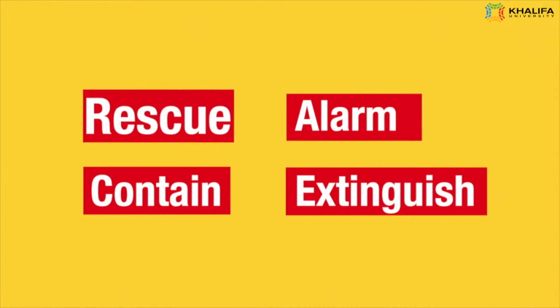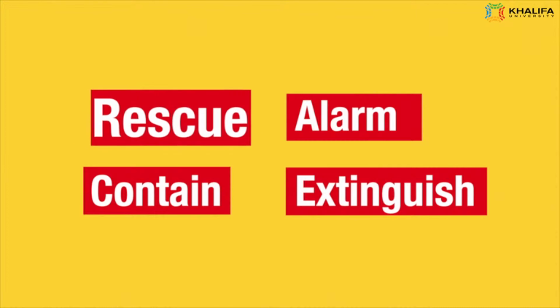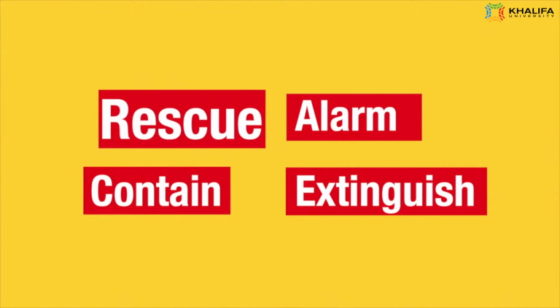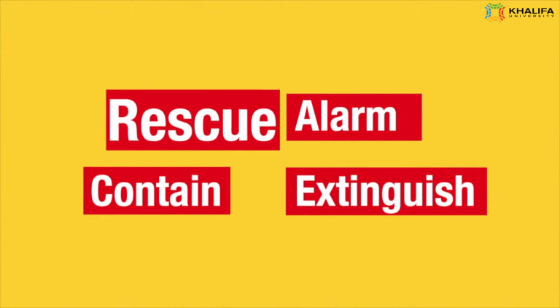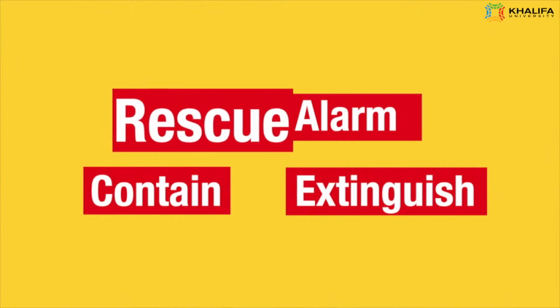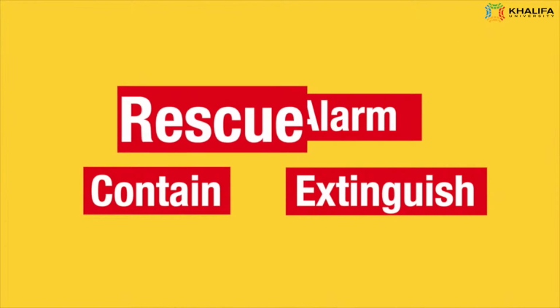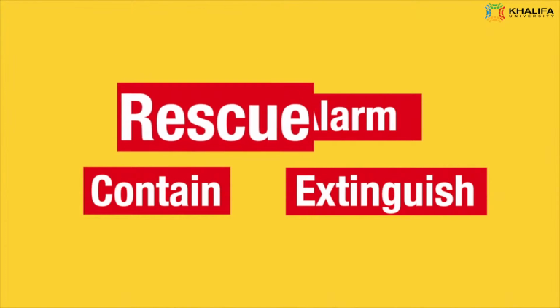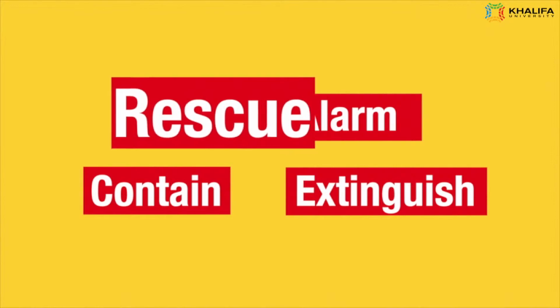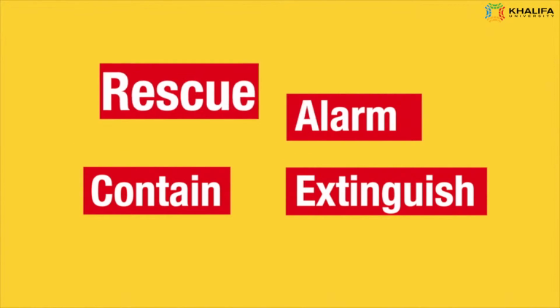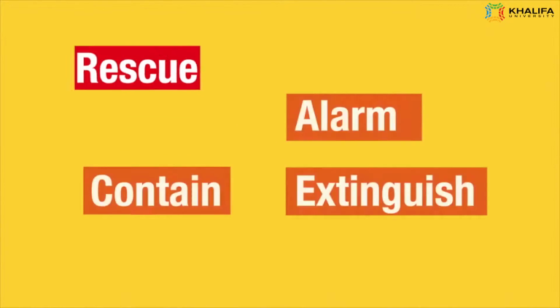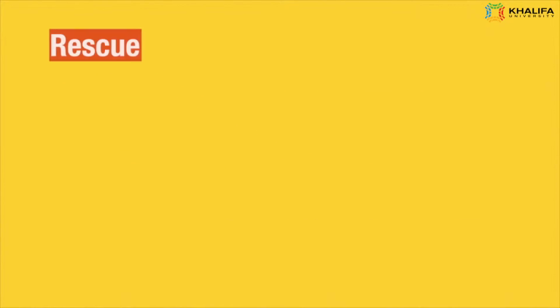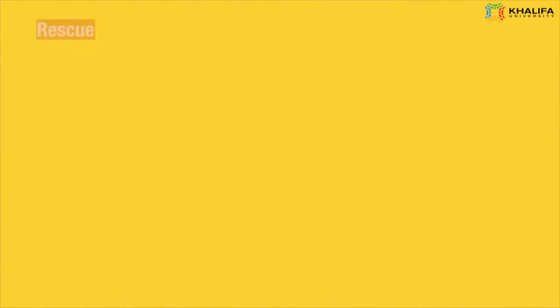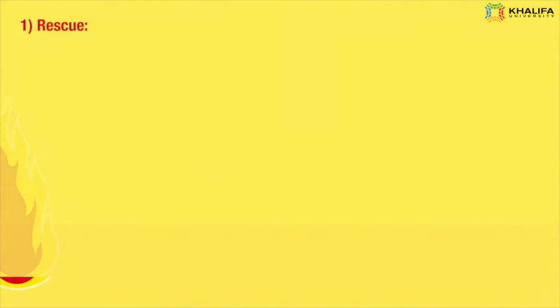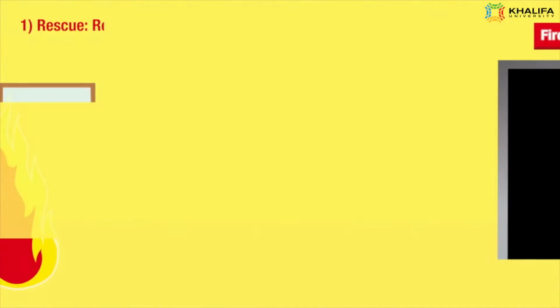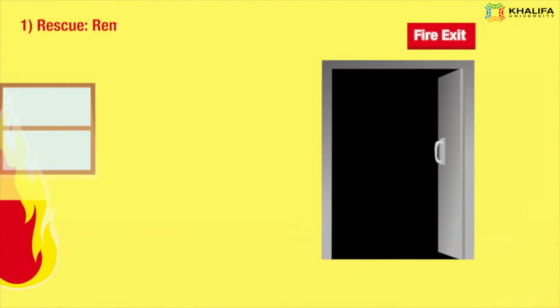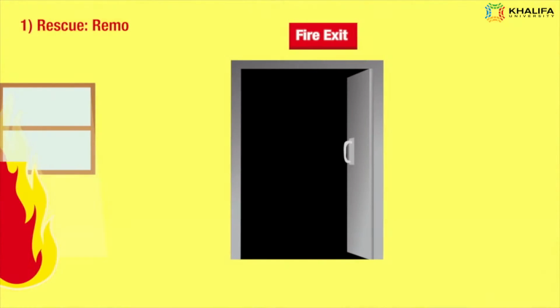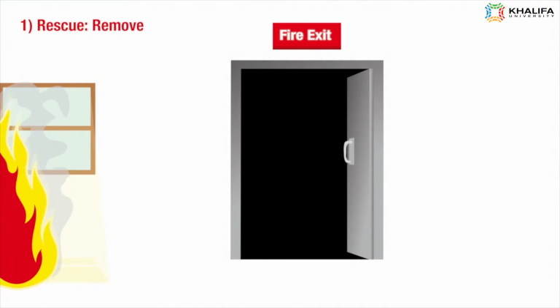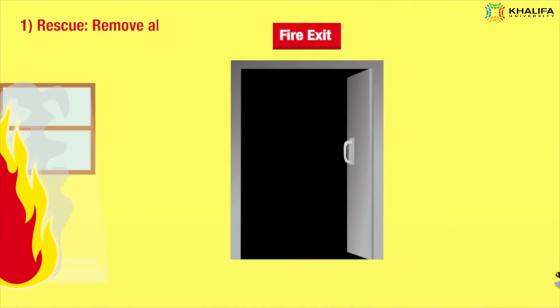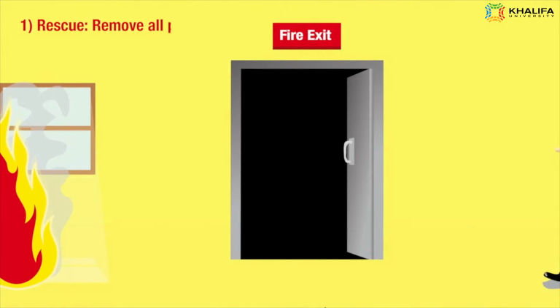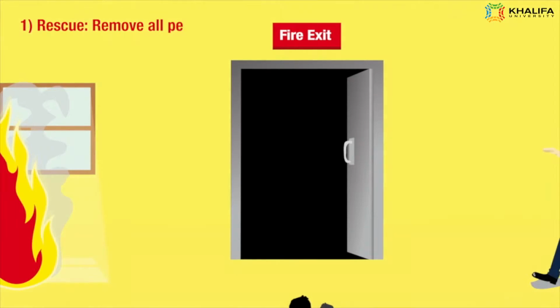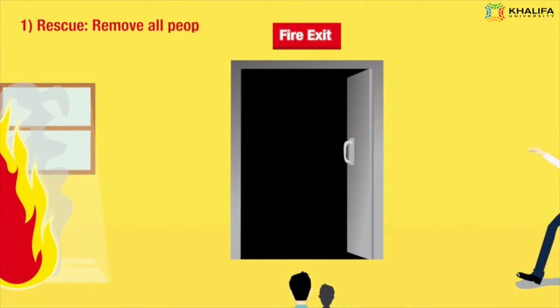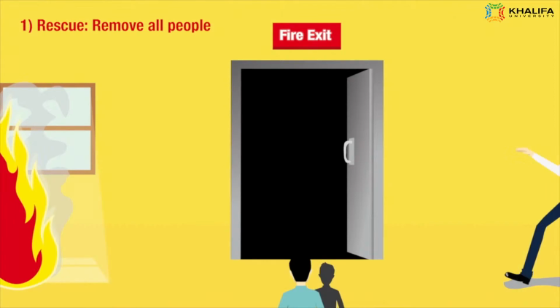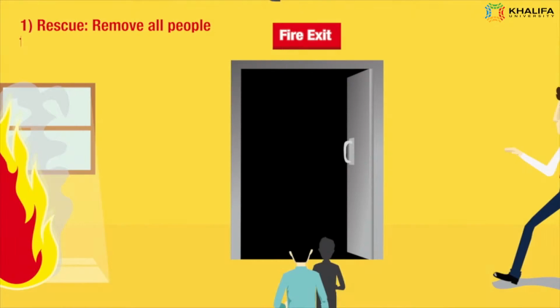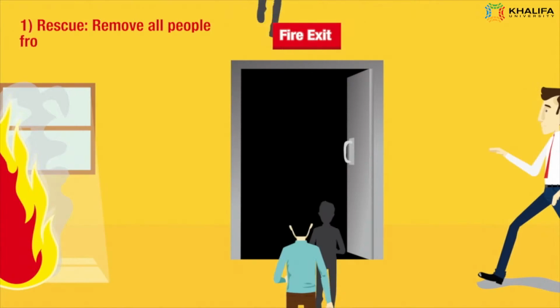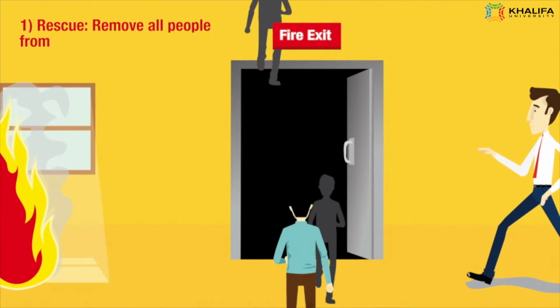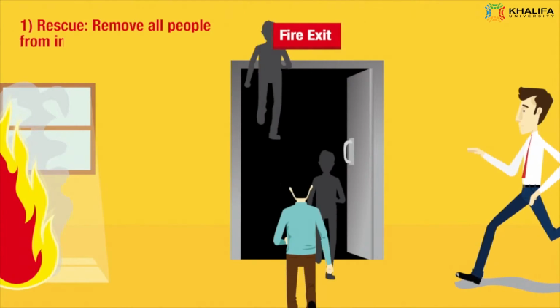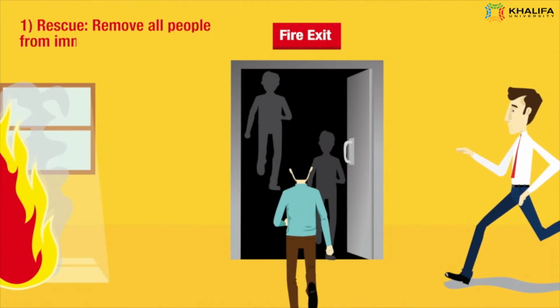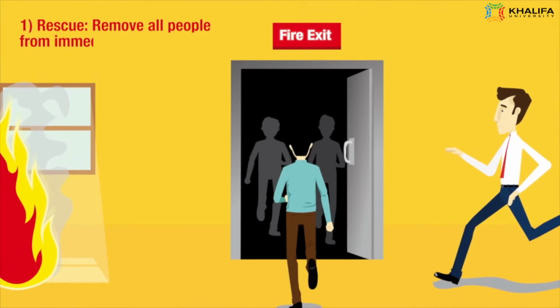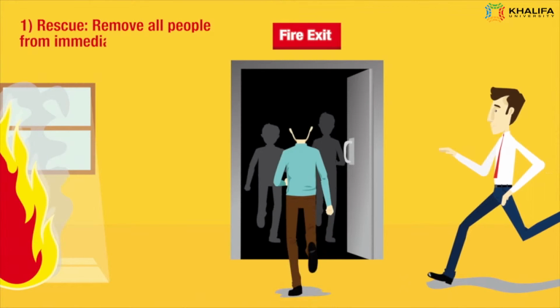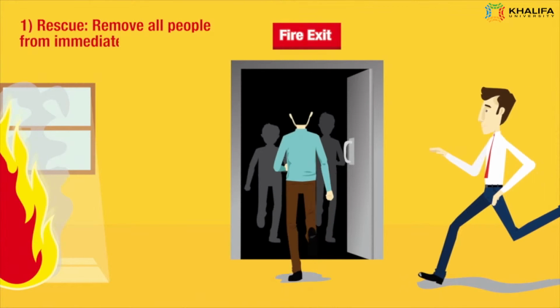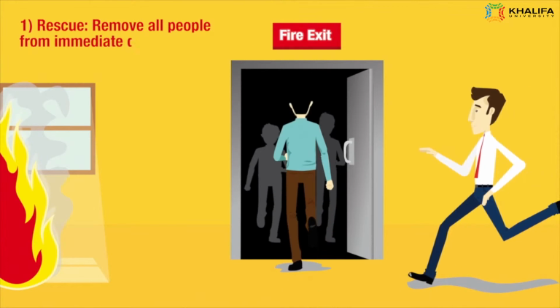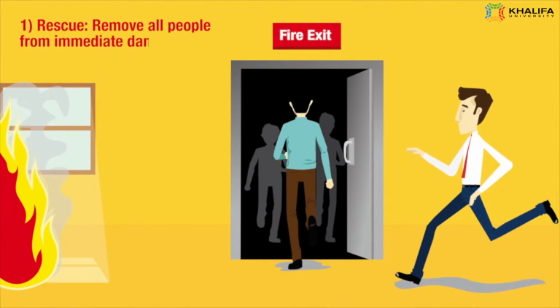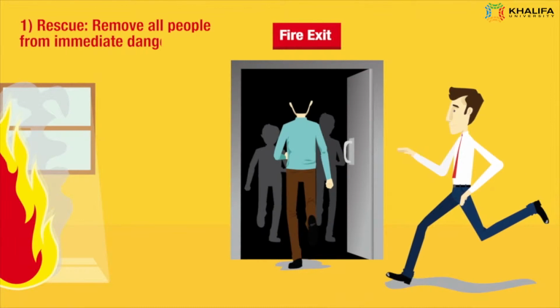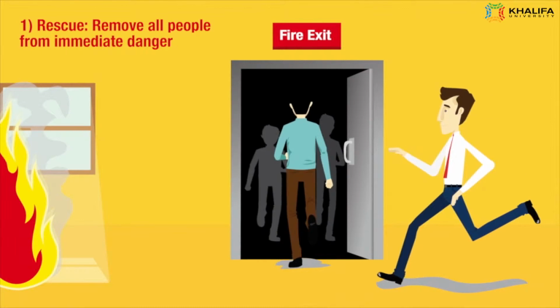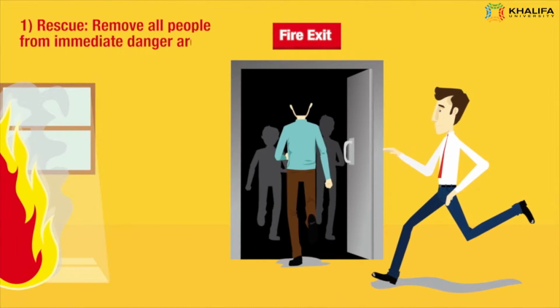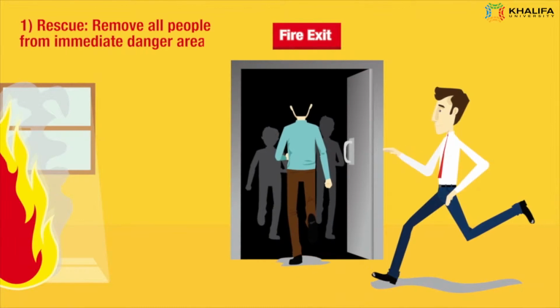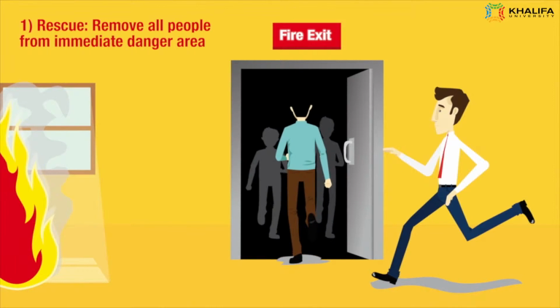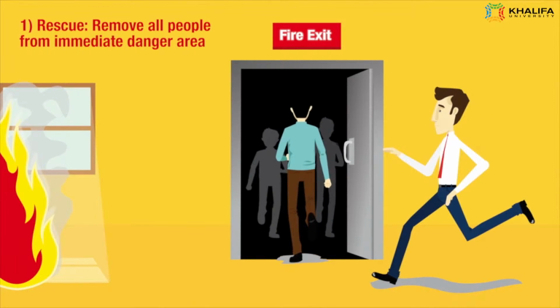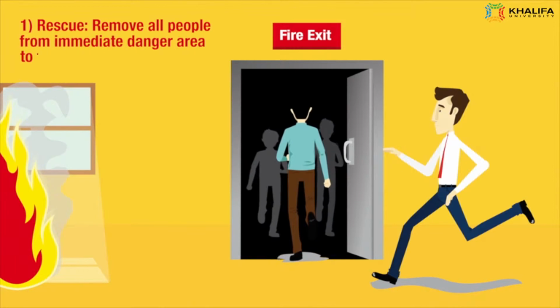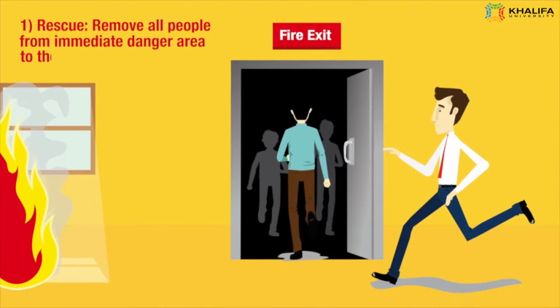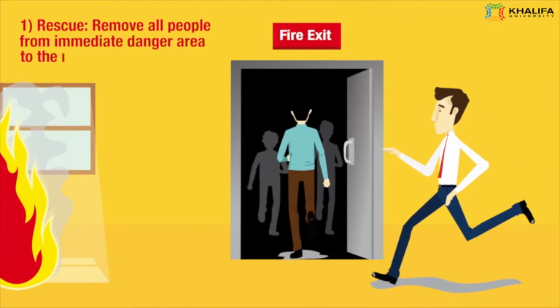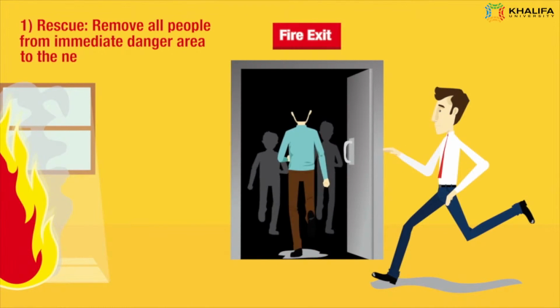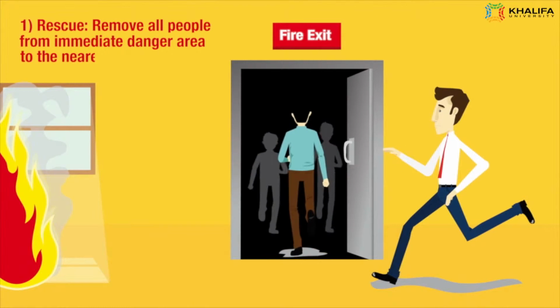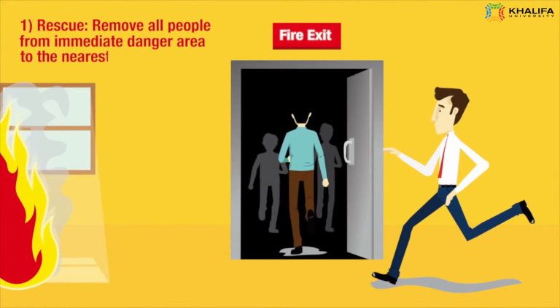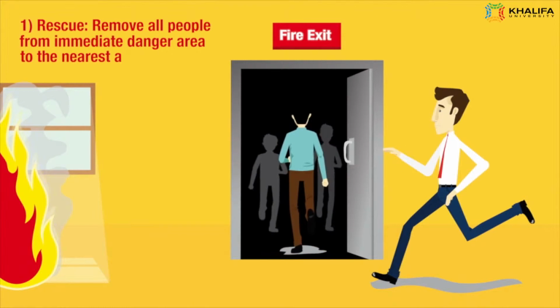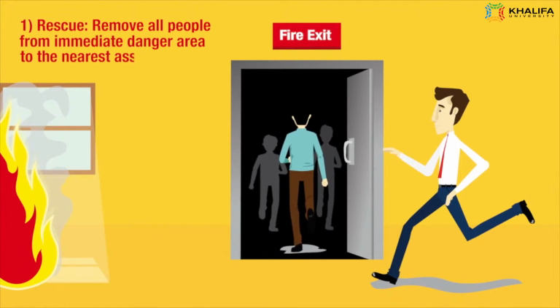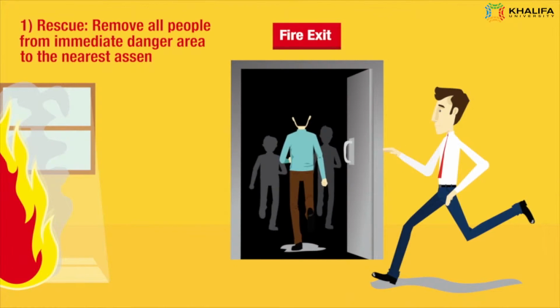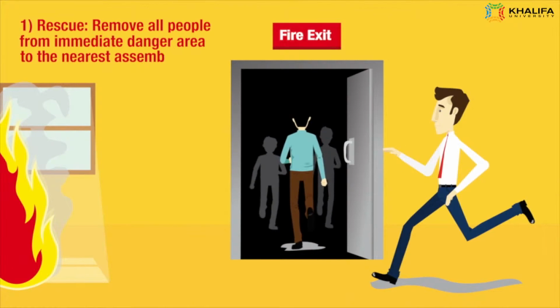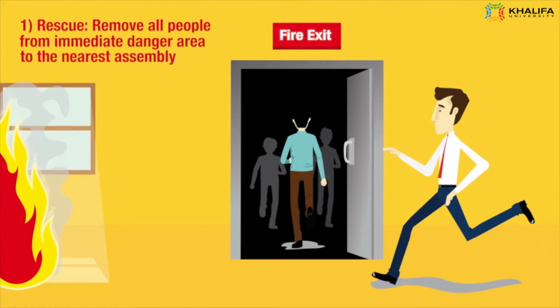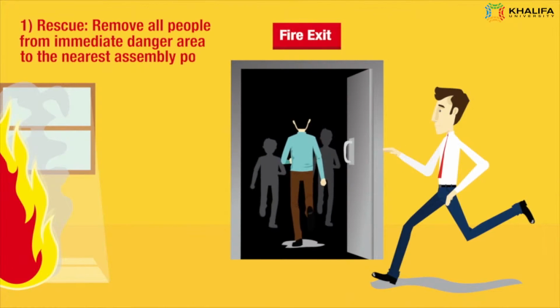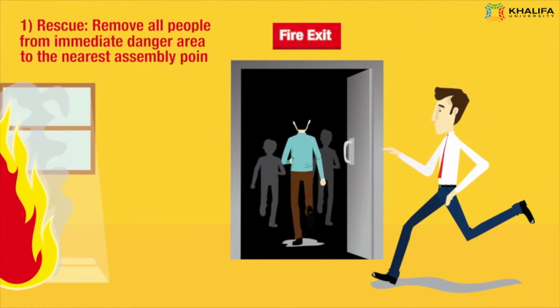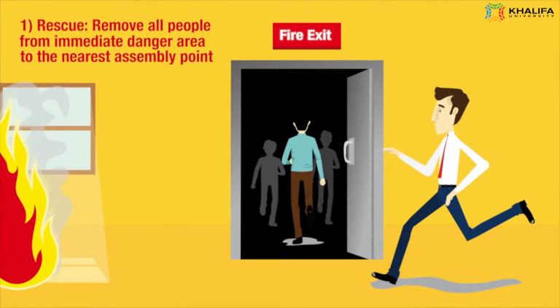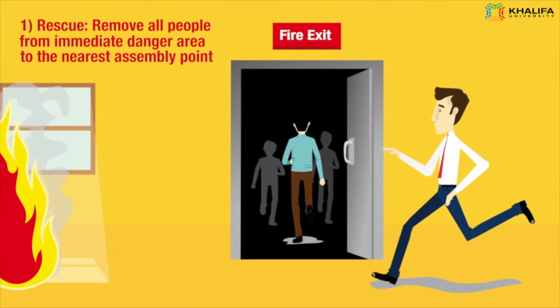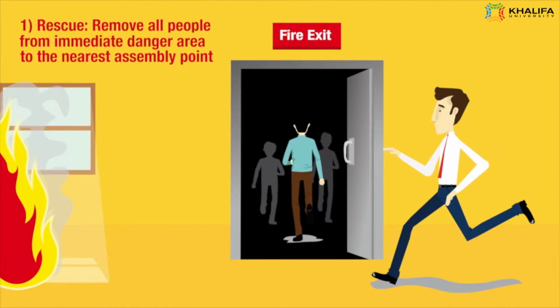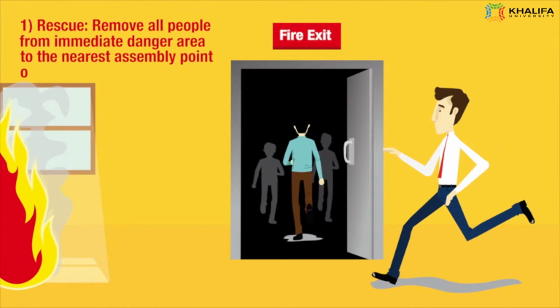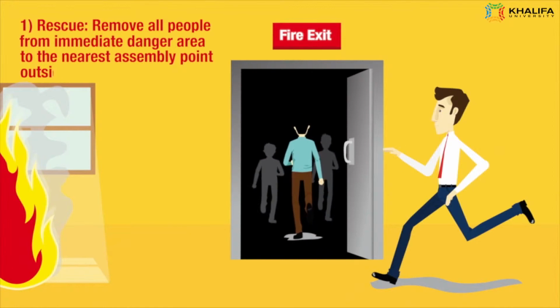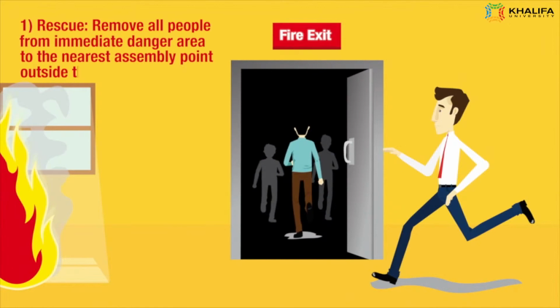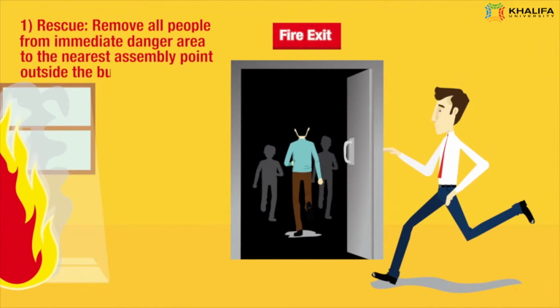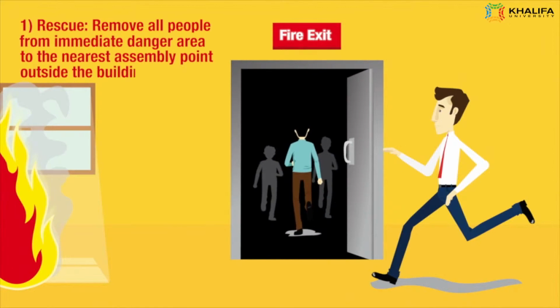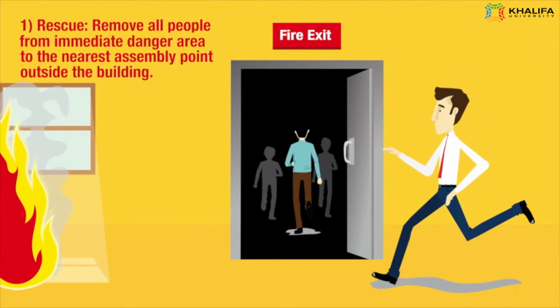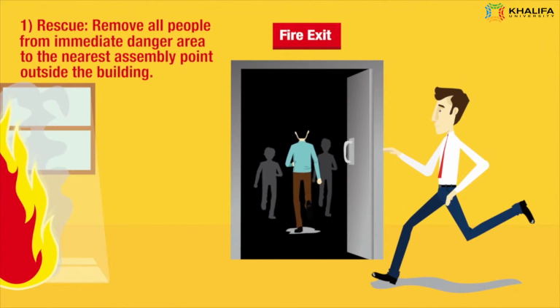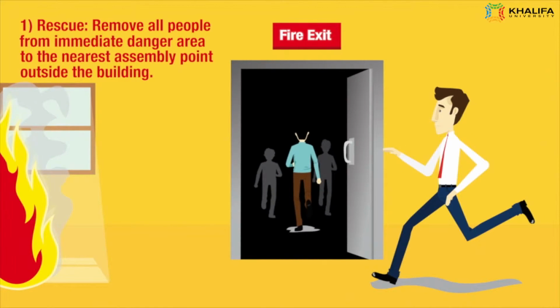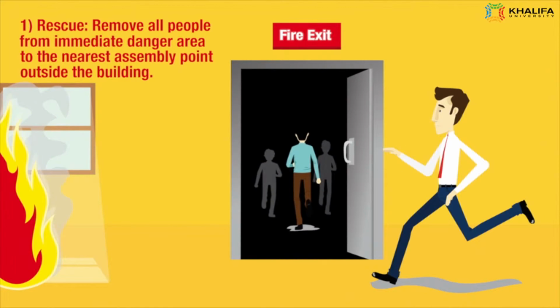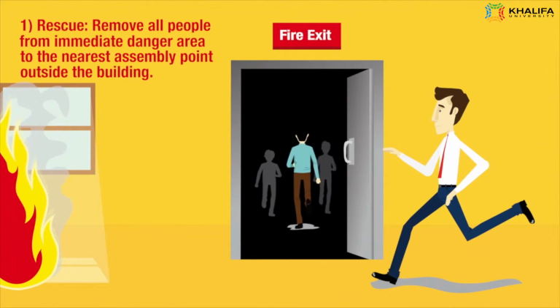Rescue: Remove all people from the immediate danger area to the nearest assembly point outside the building.